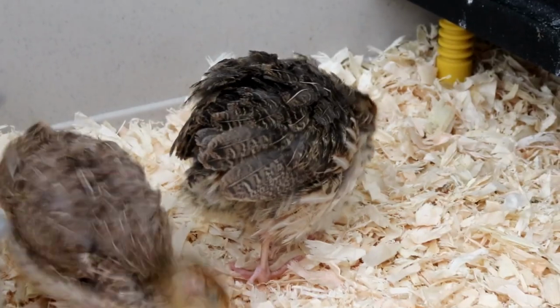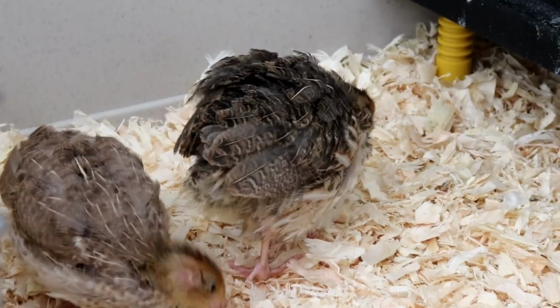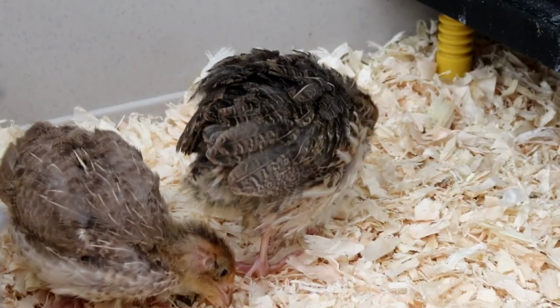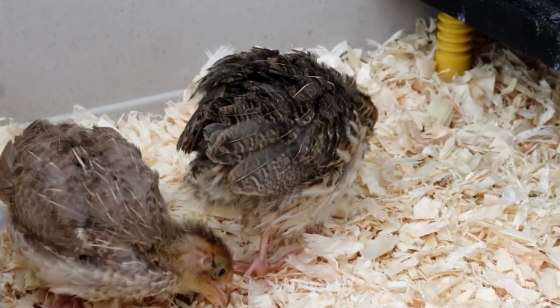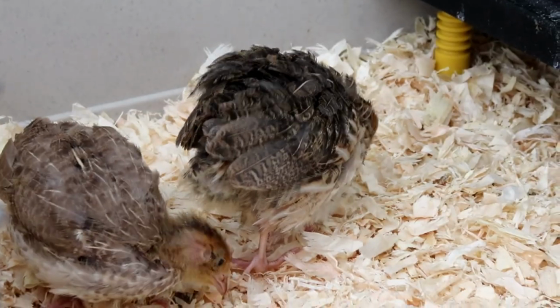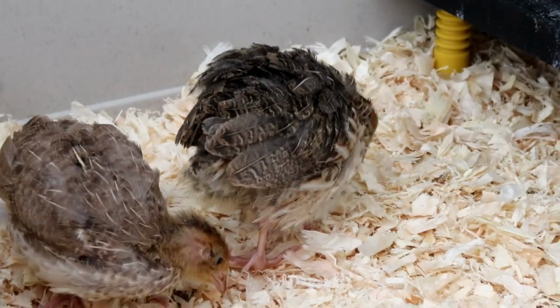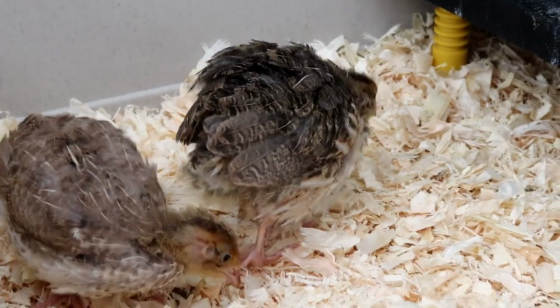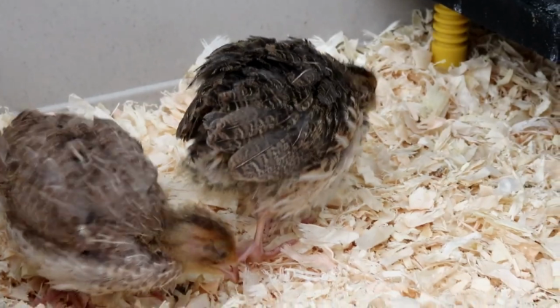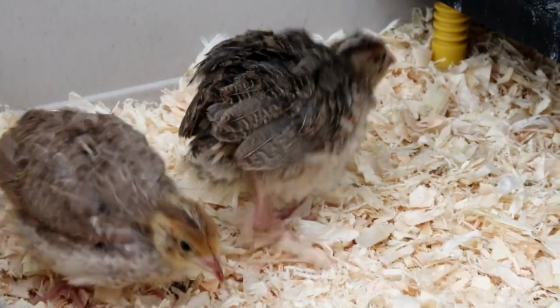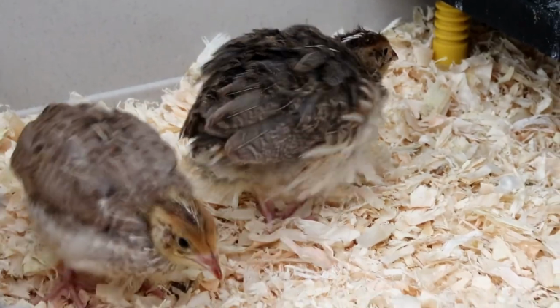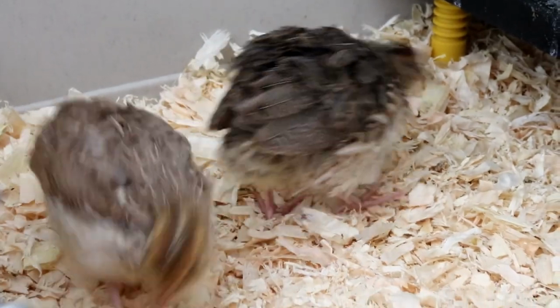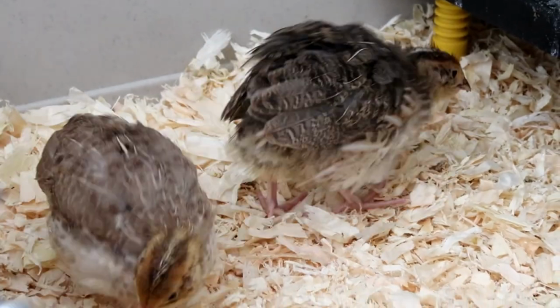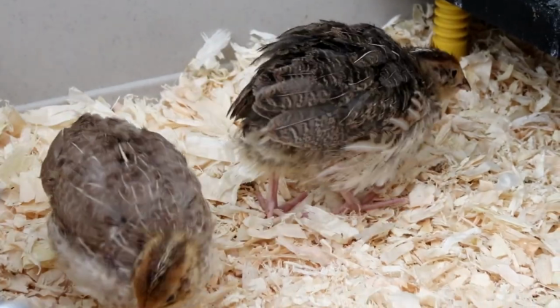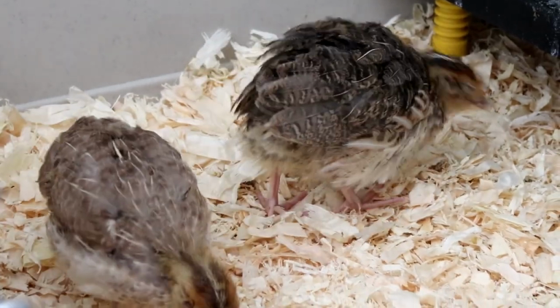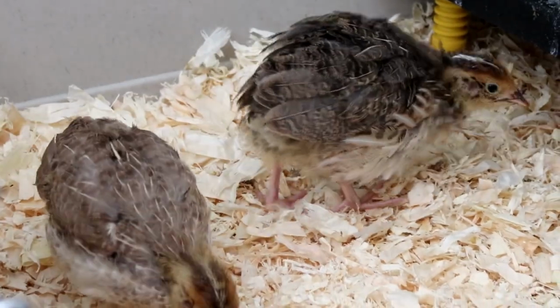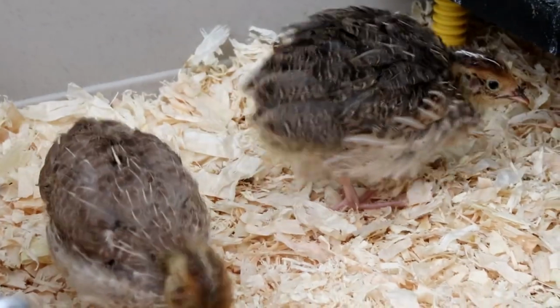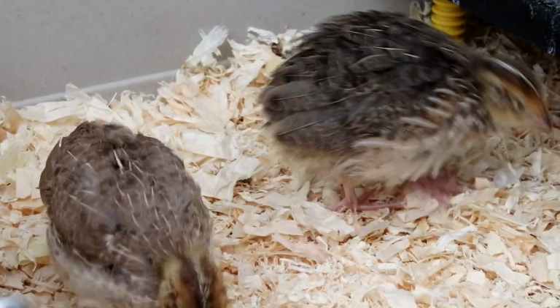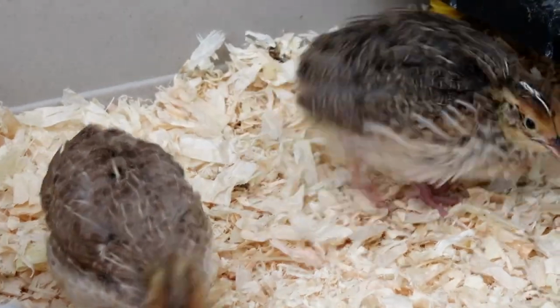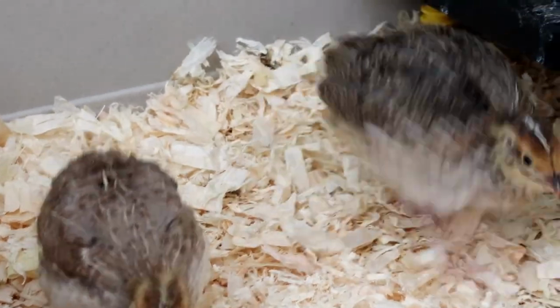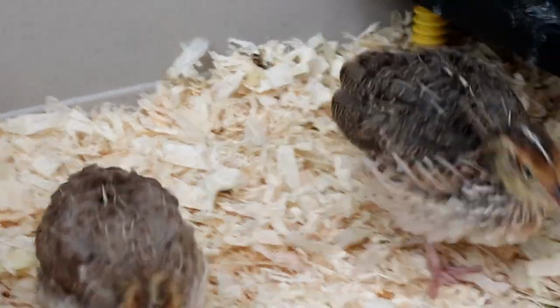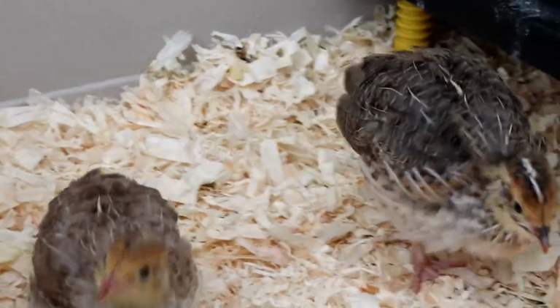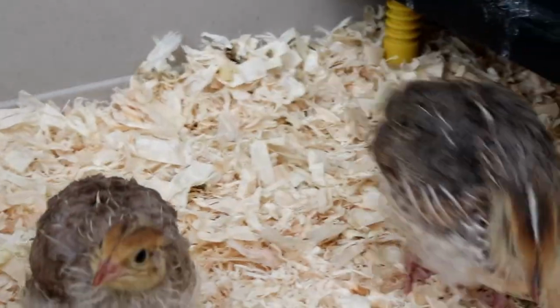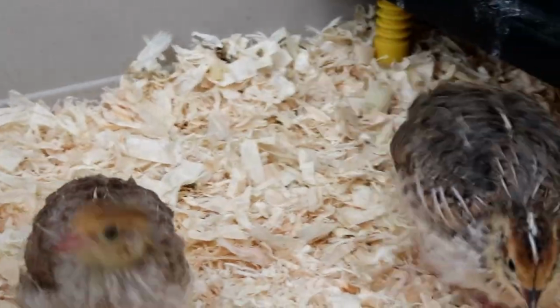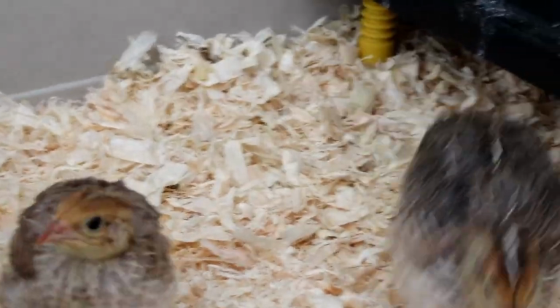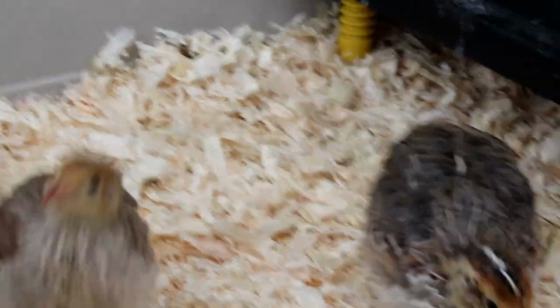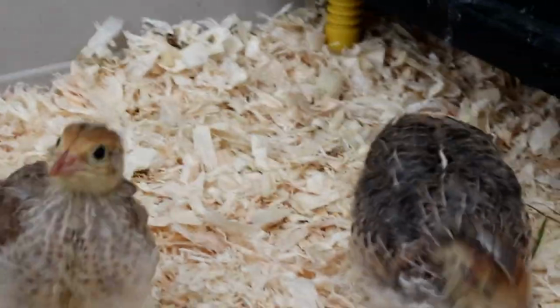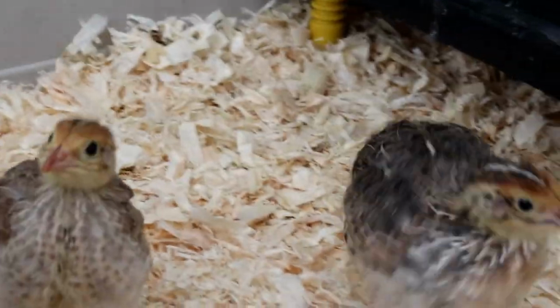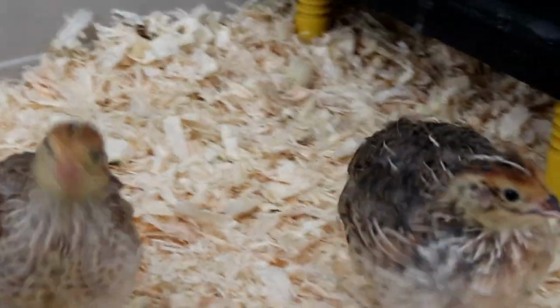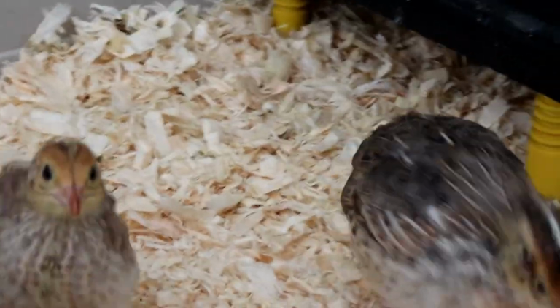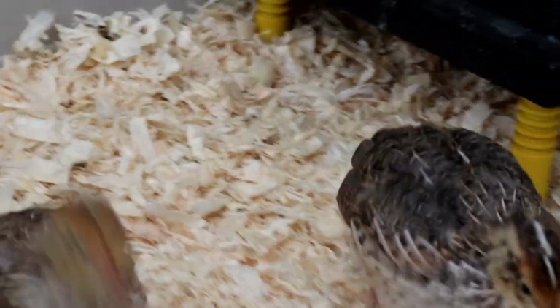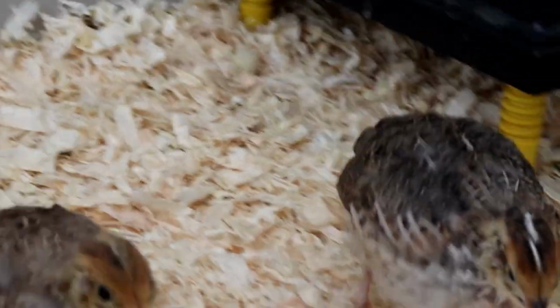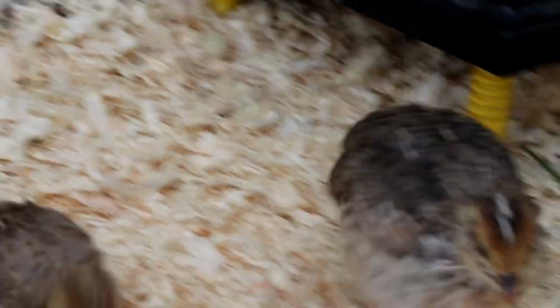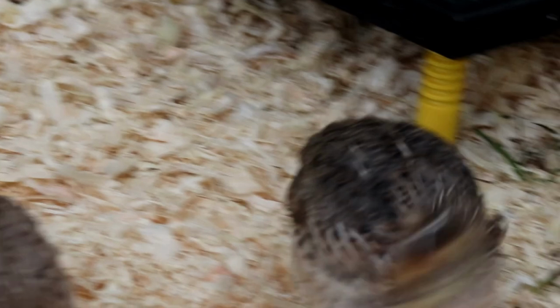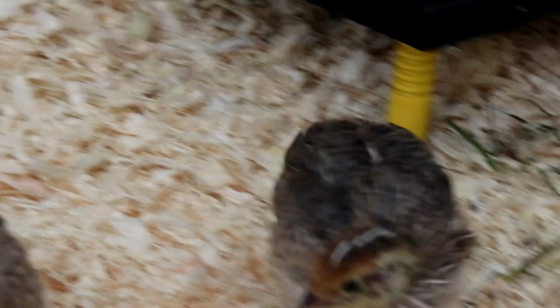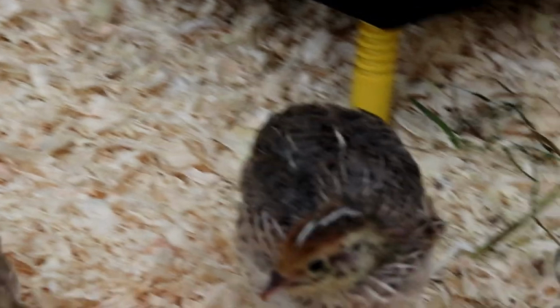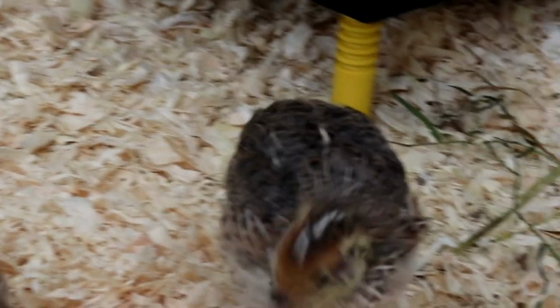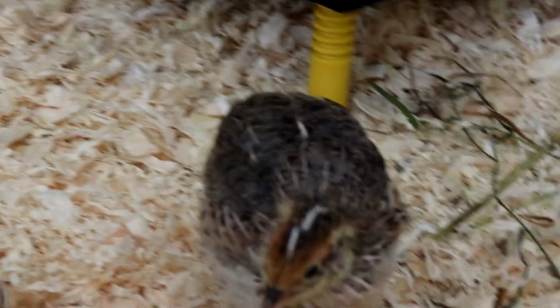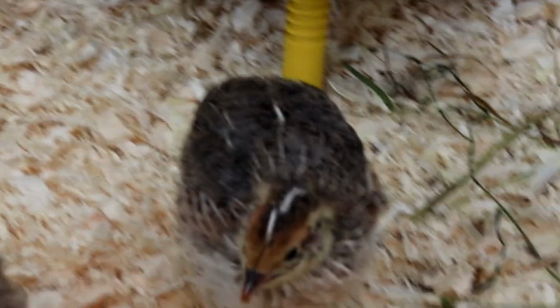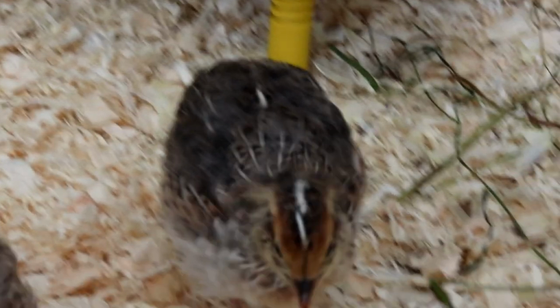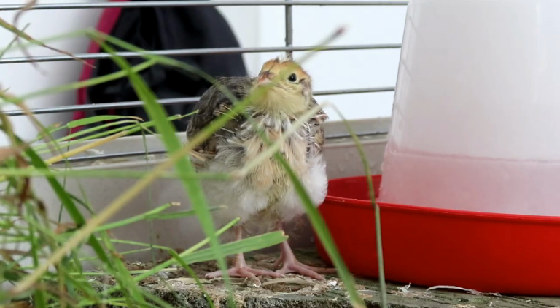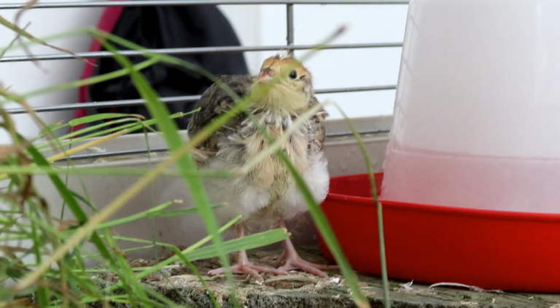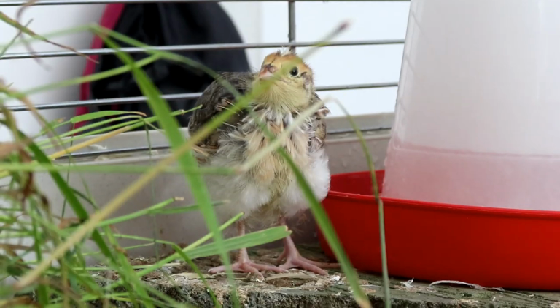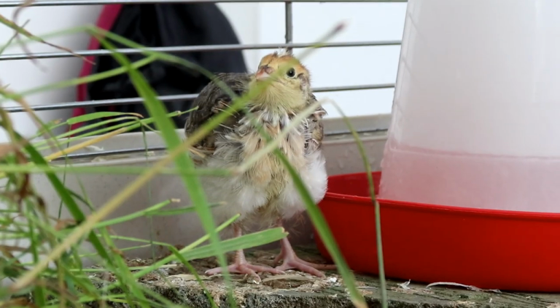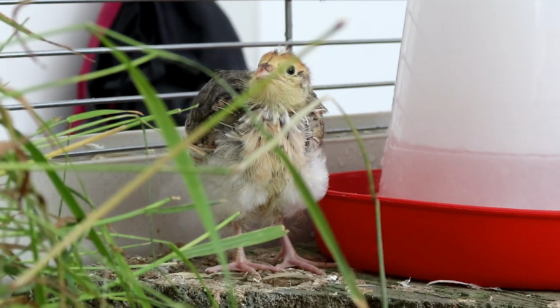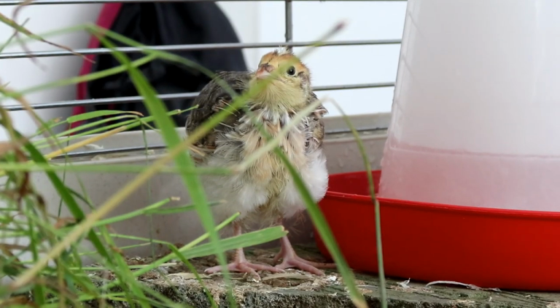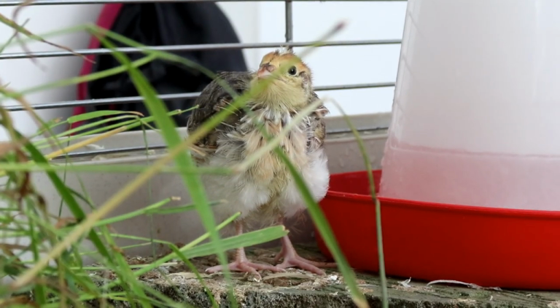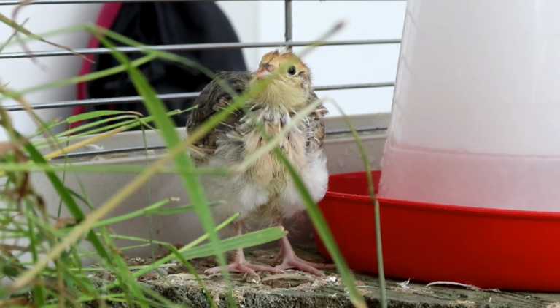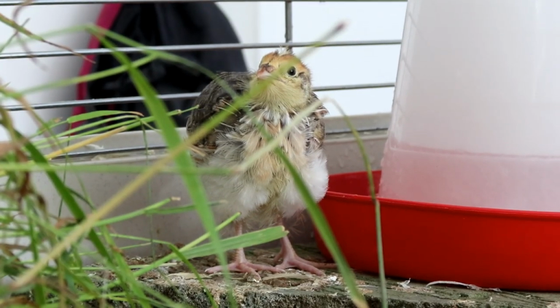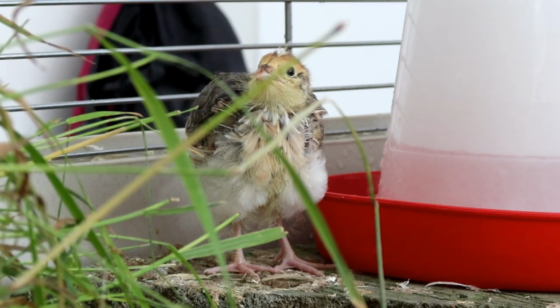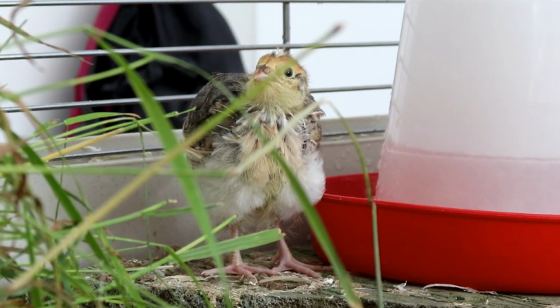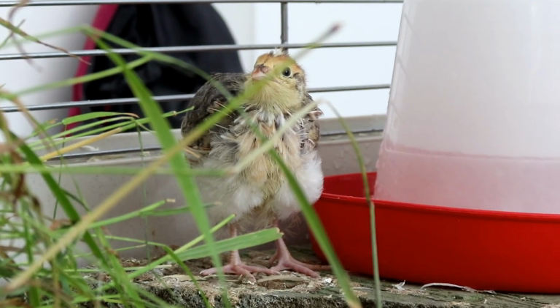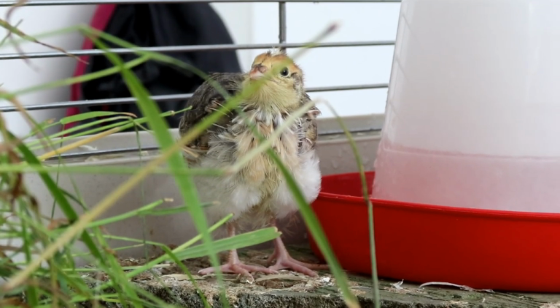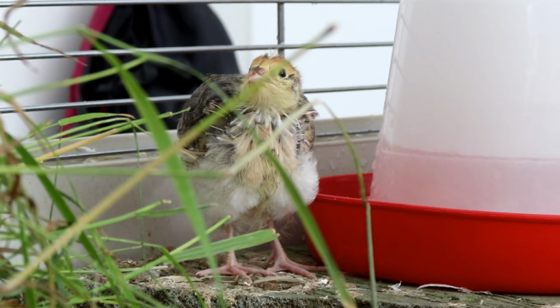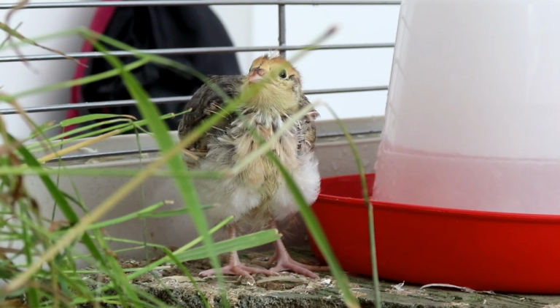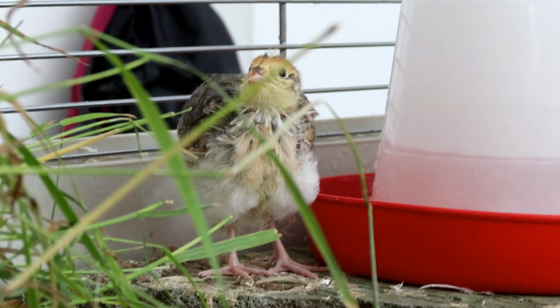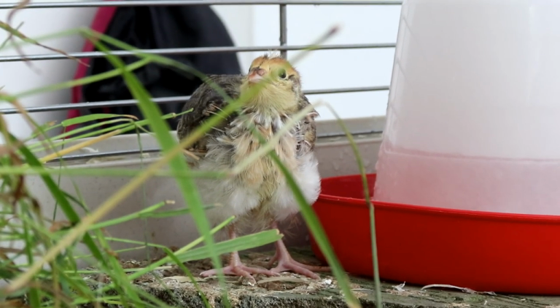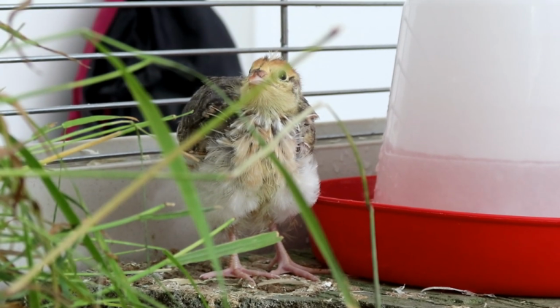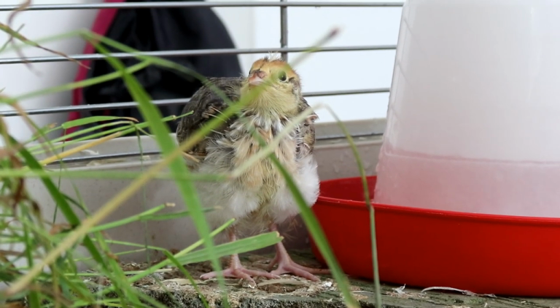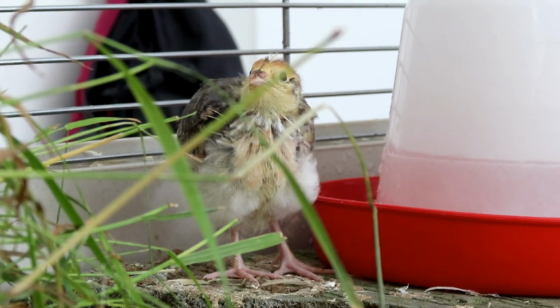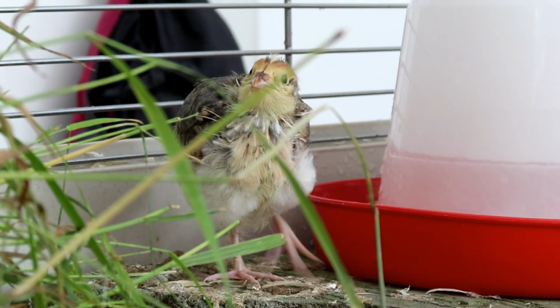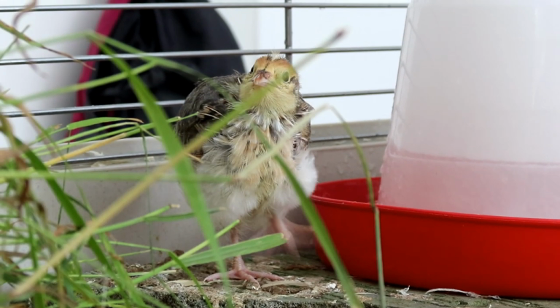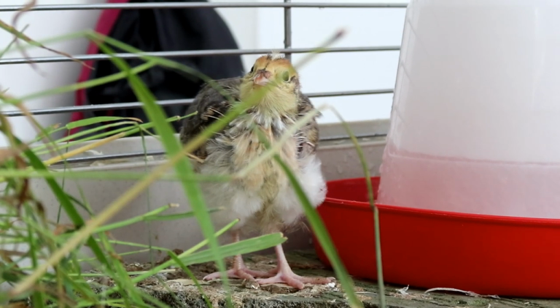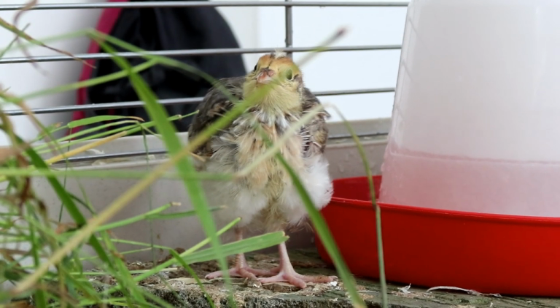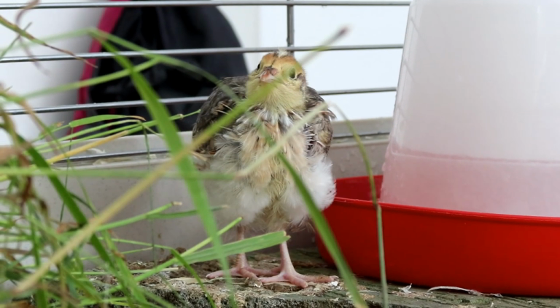So here is my current batch of chicks. As you can see they're not little babies anymore — in fact they're about two and a half weeks old now.